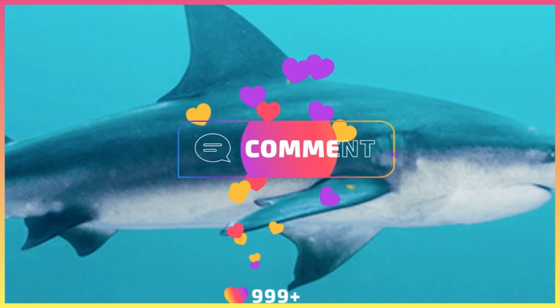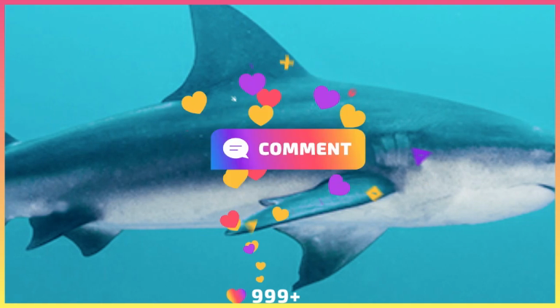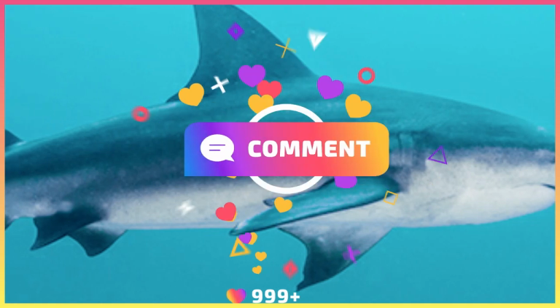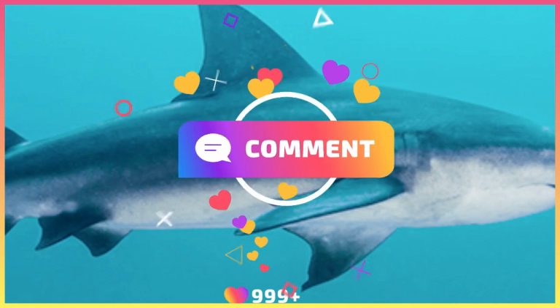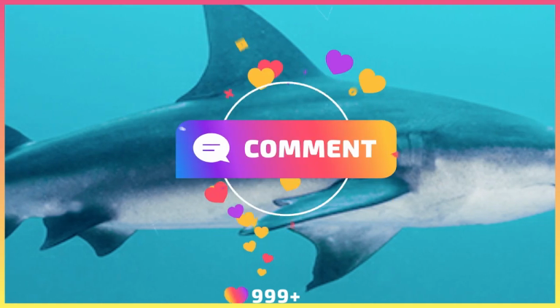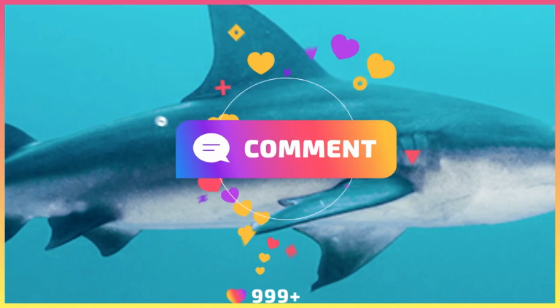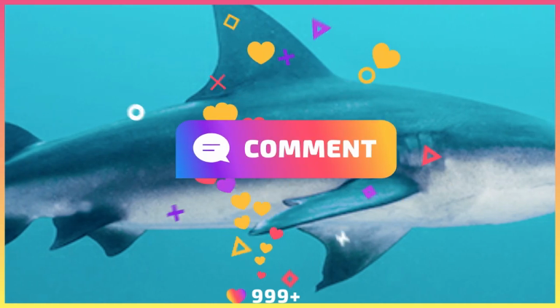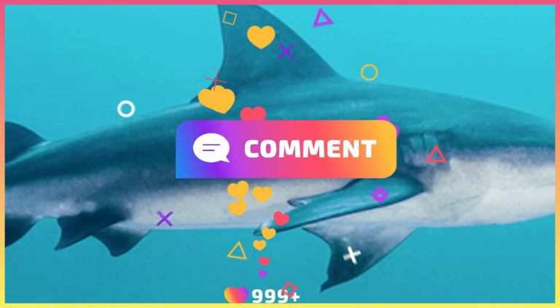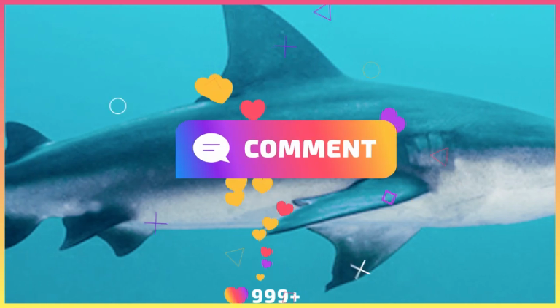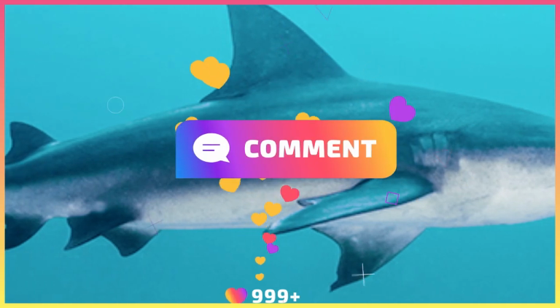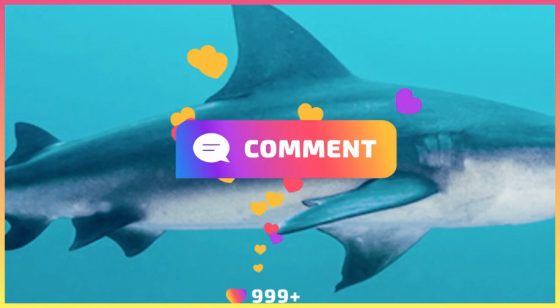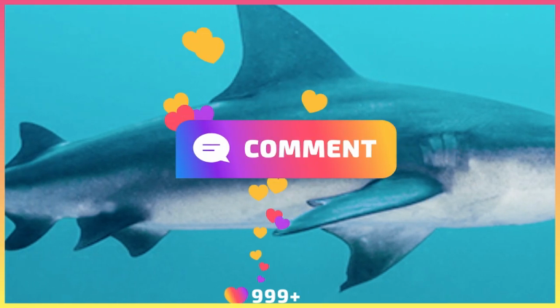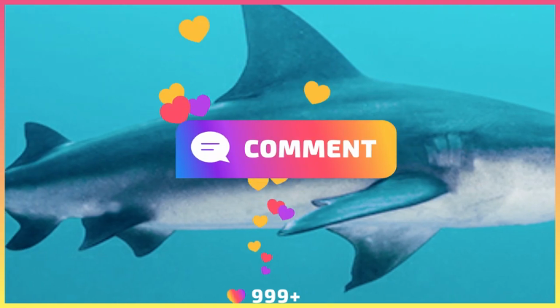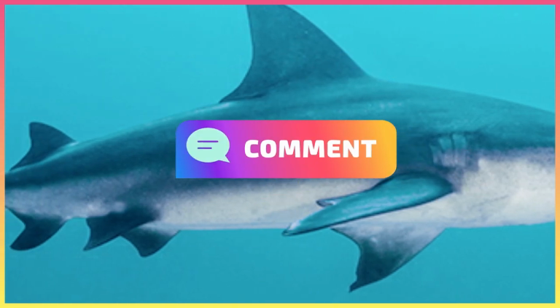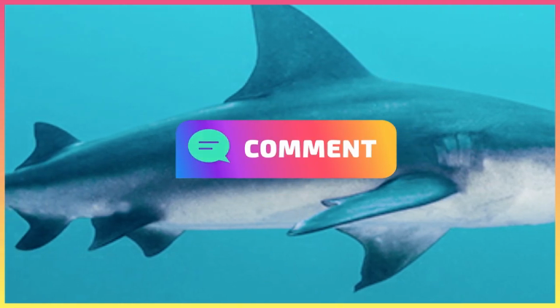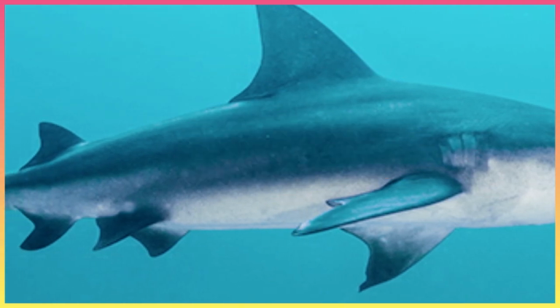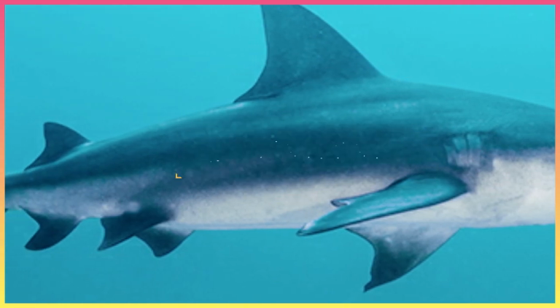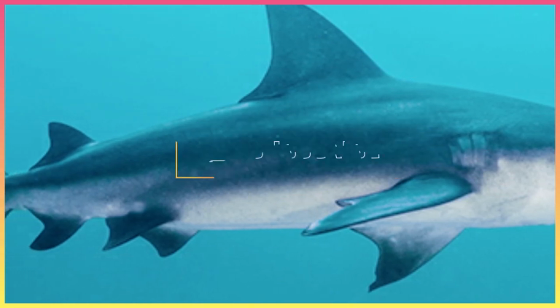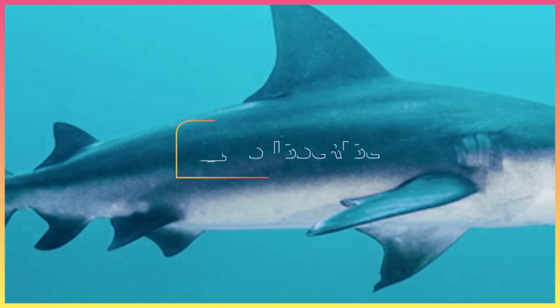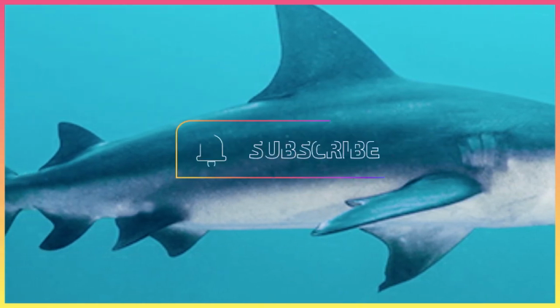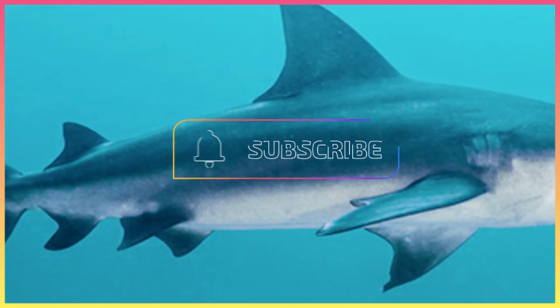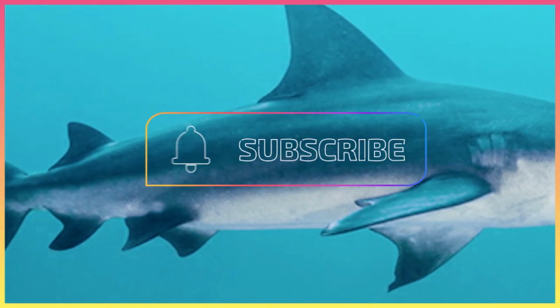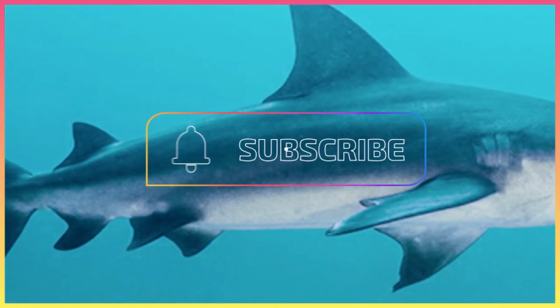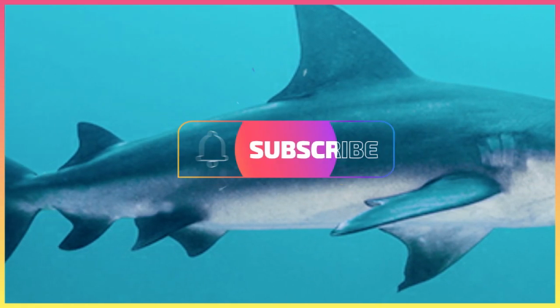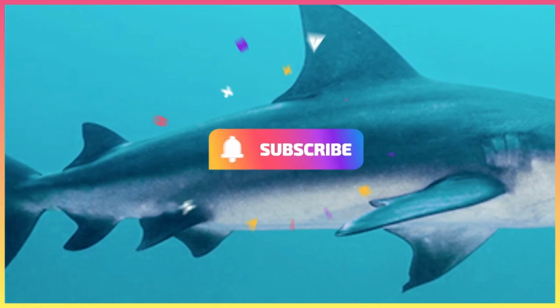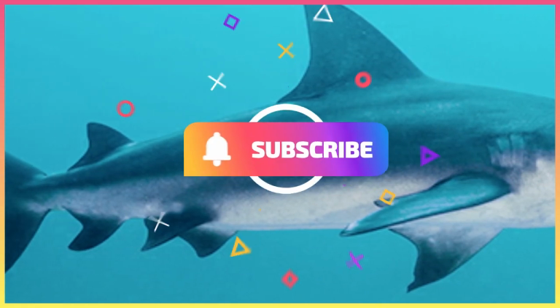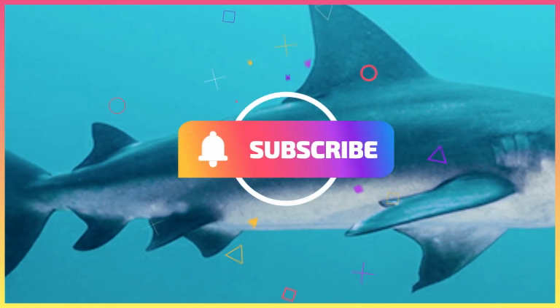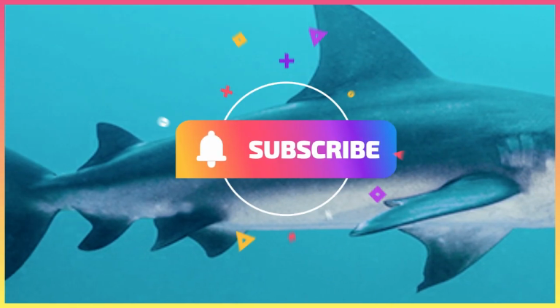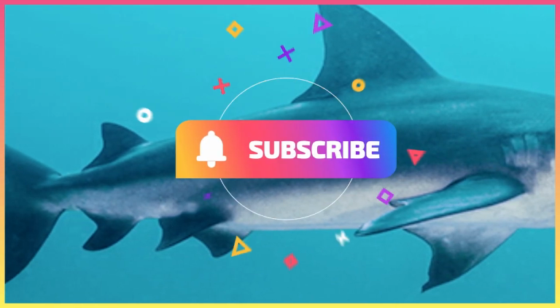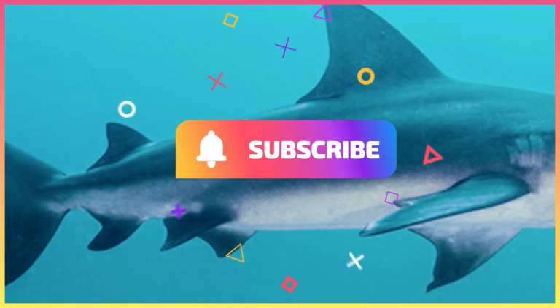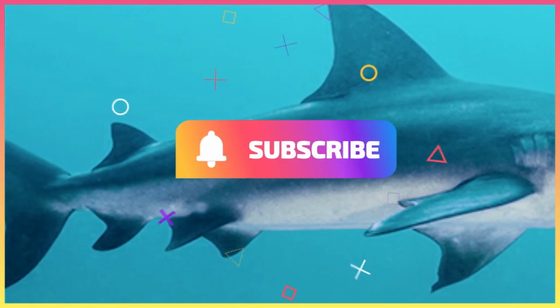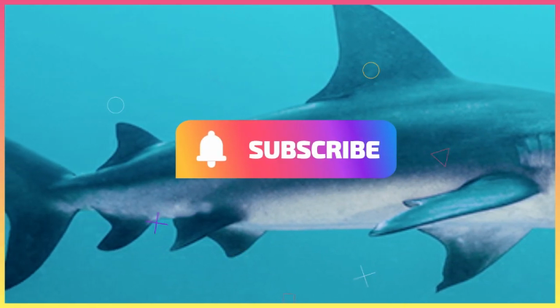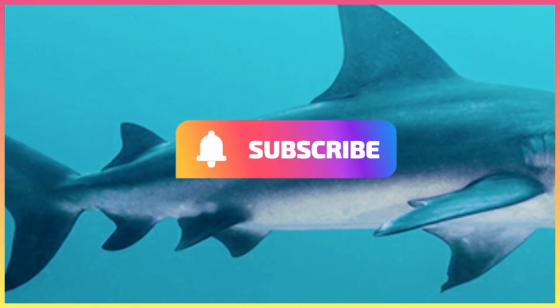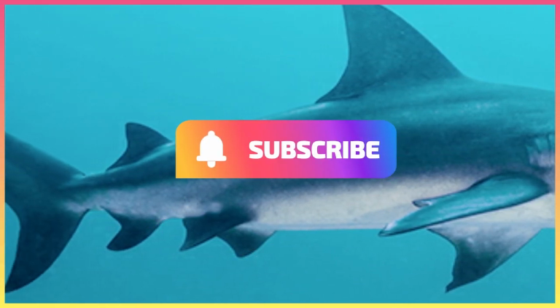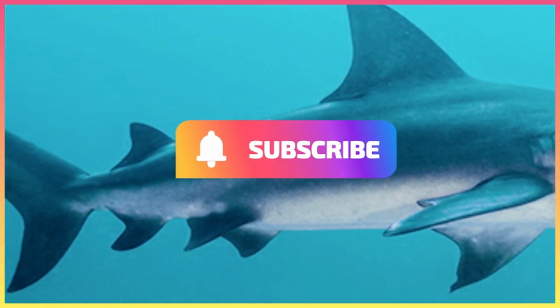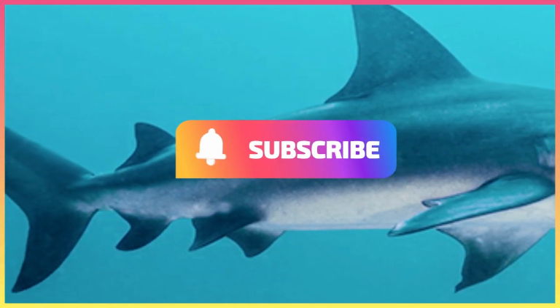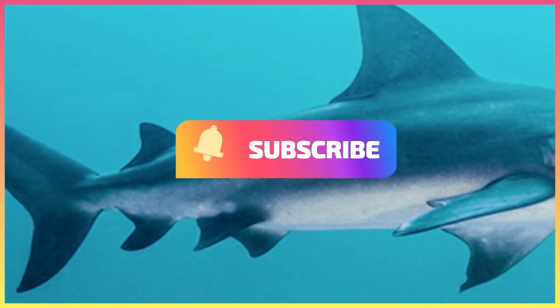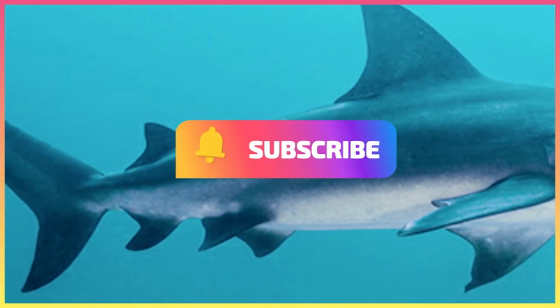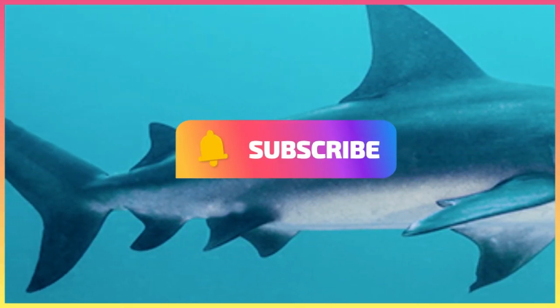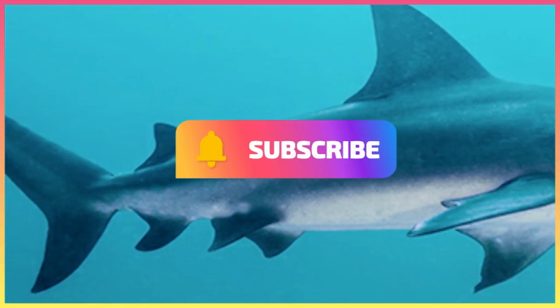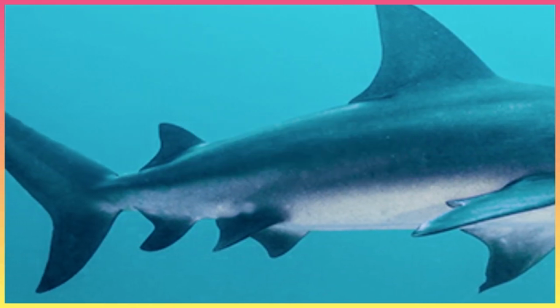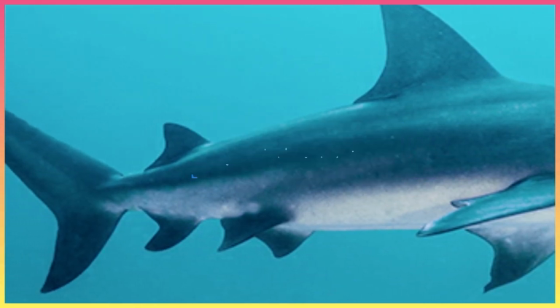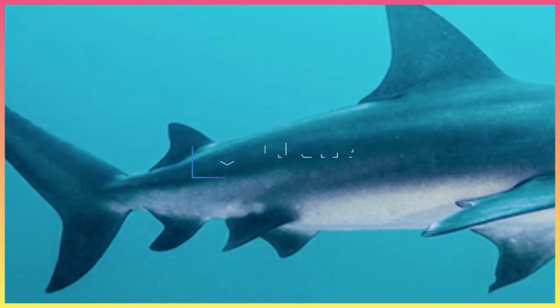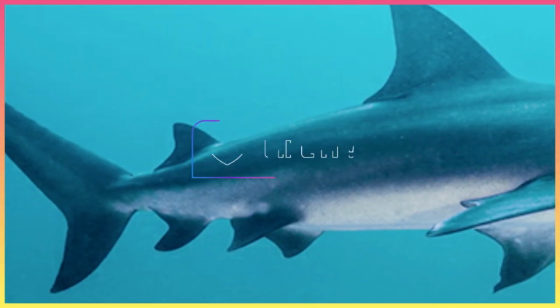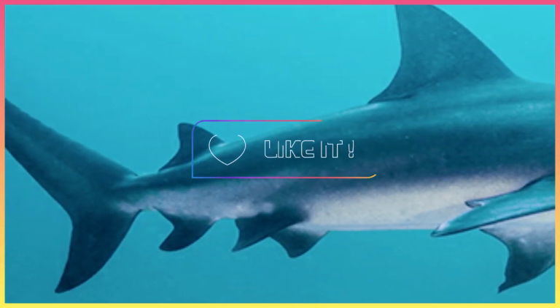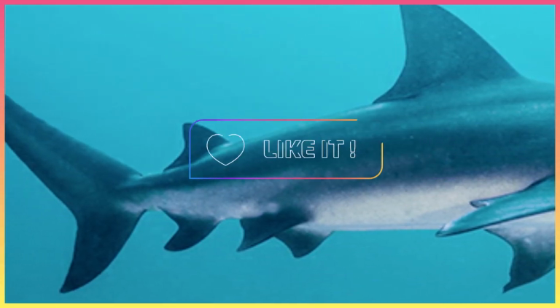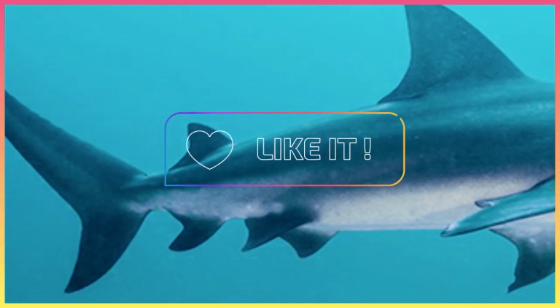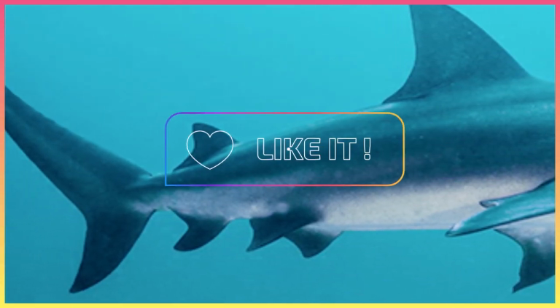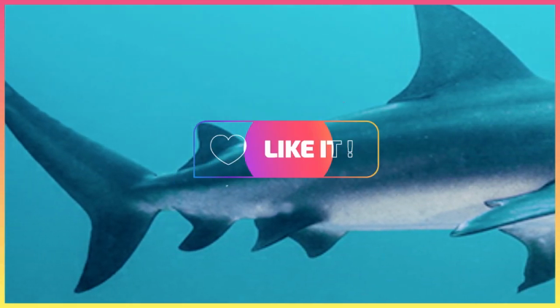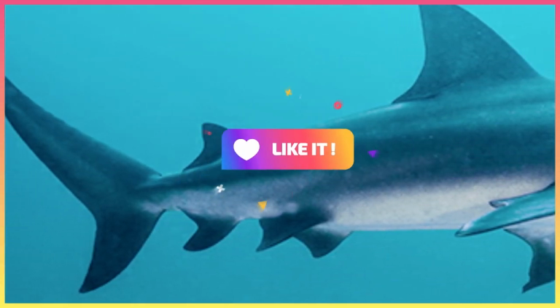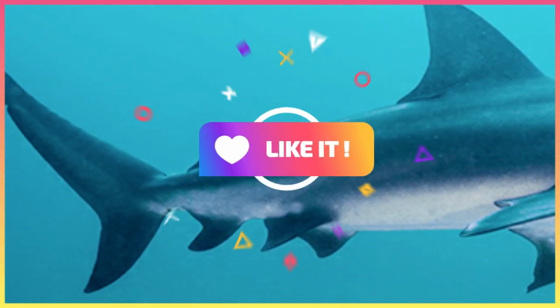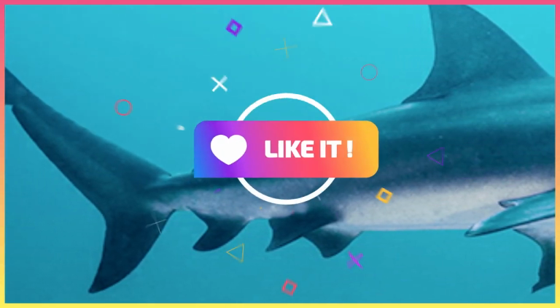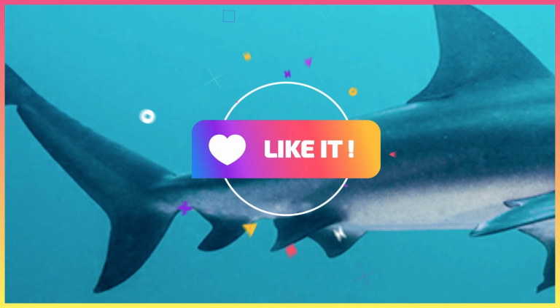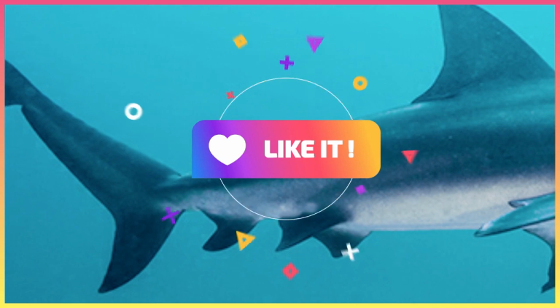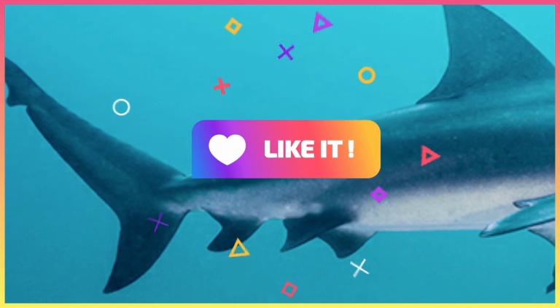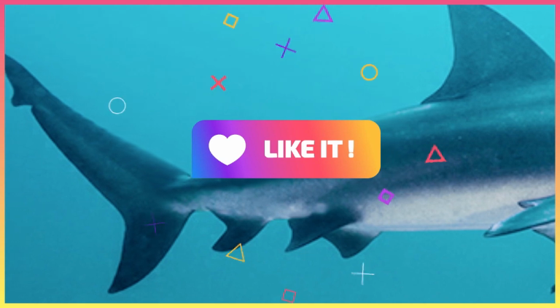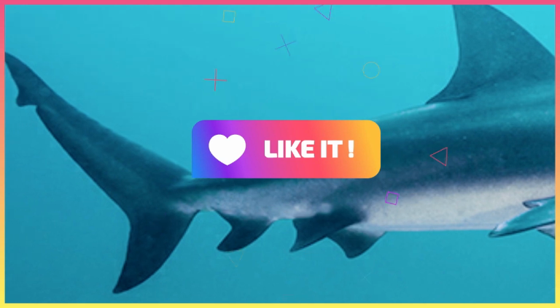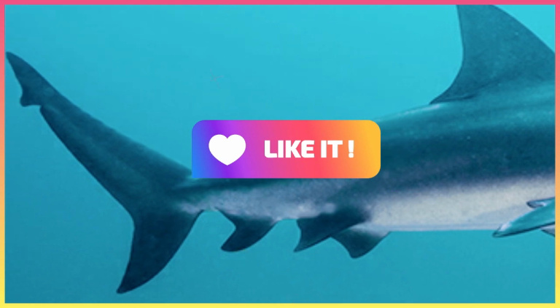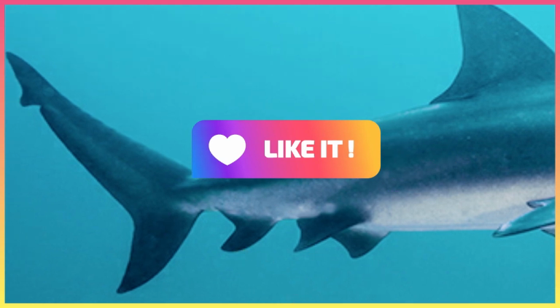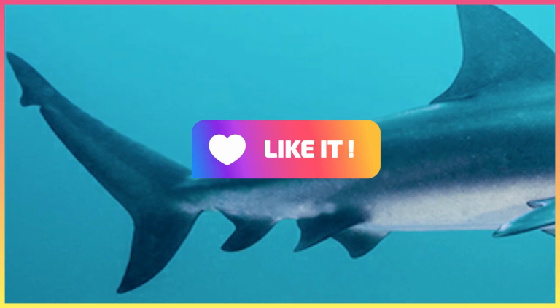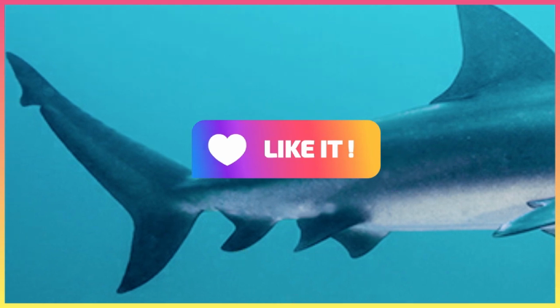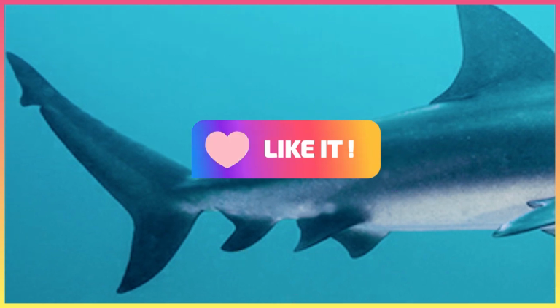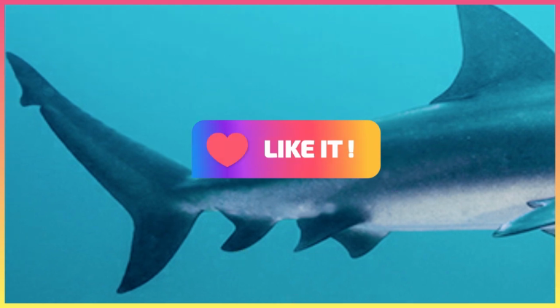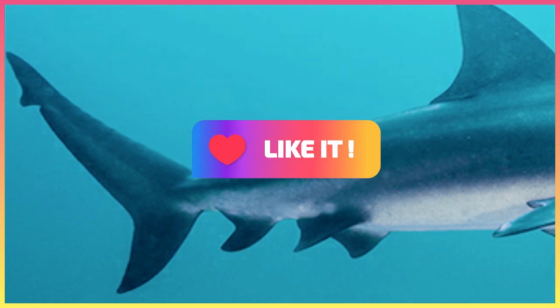In the next video we will talk about the bull shark. Don't forget to share the video with your friends. Goodbye!